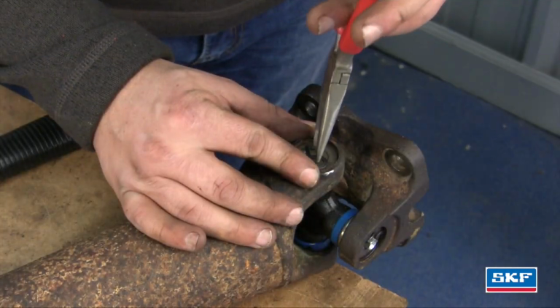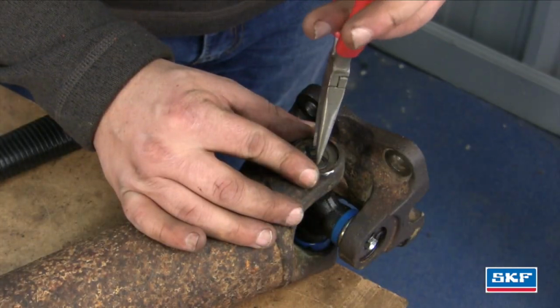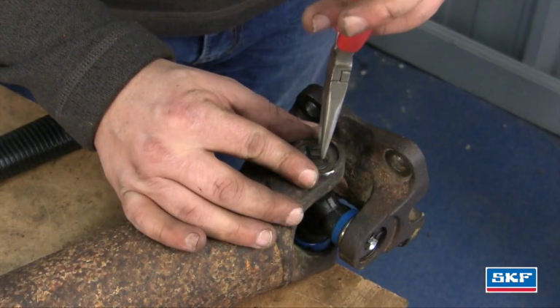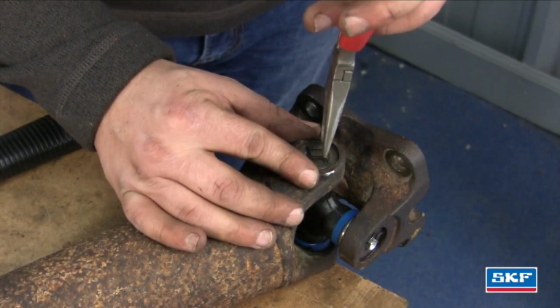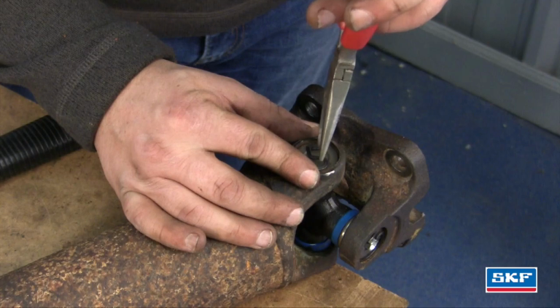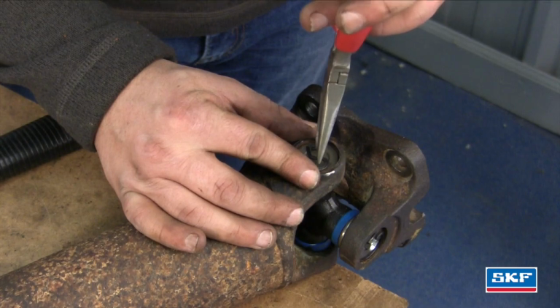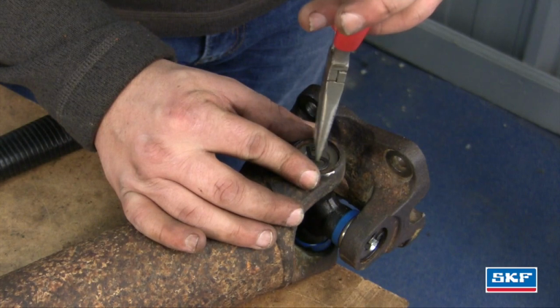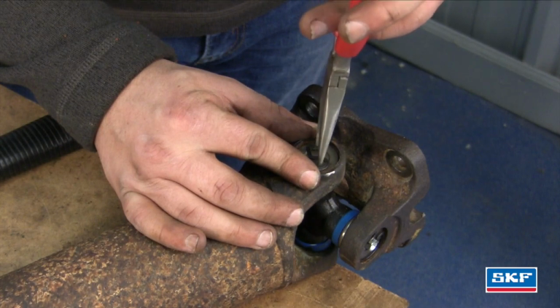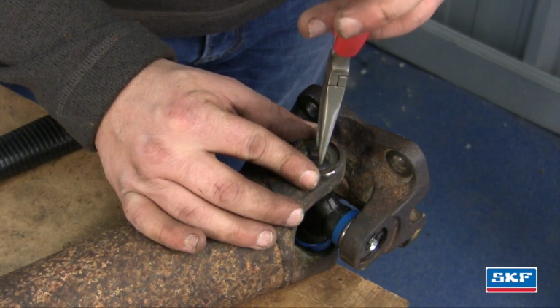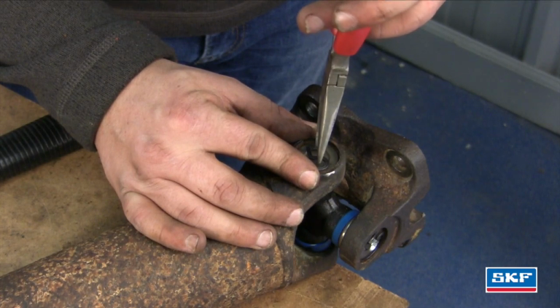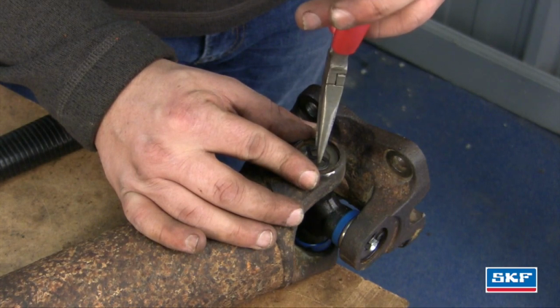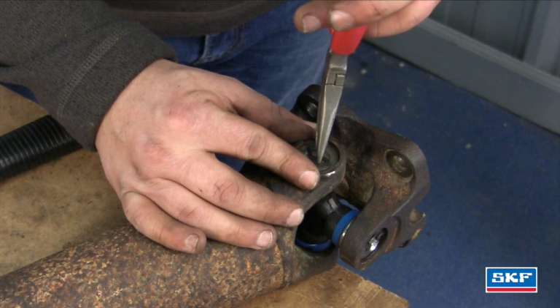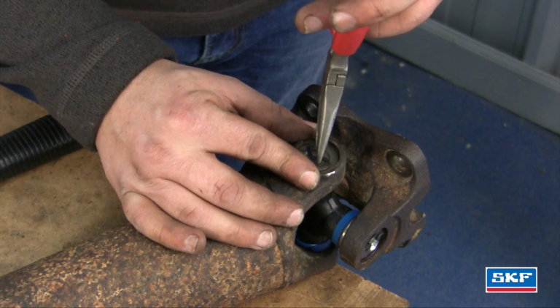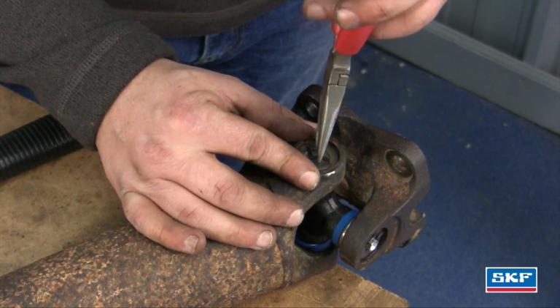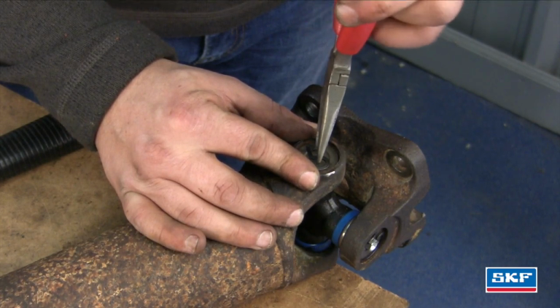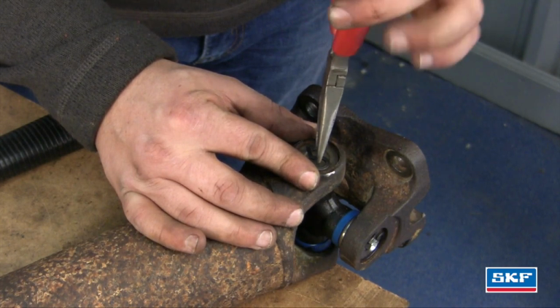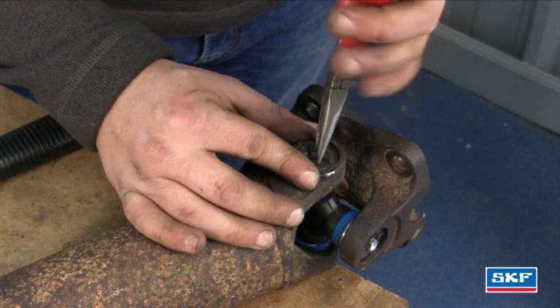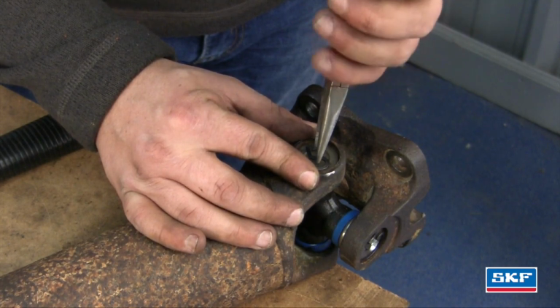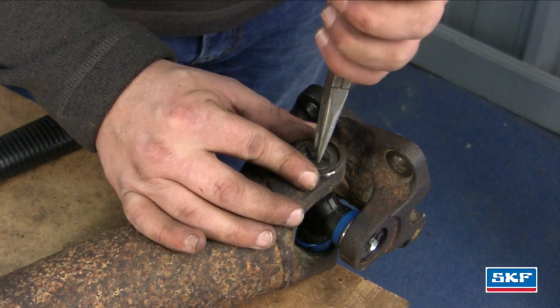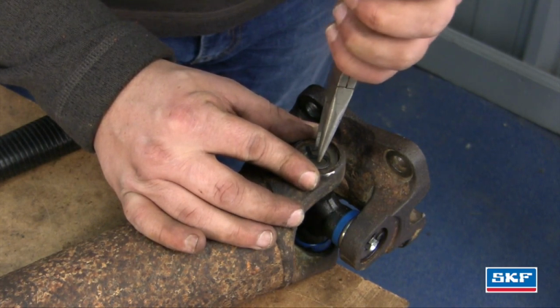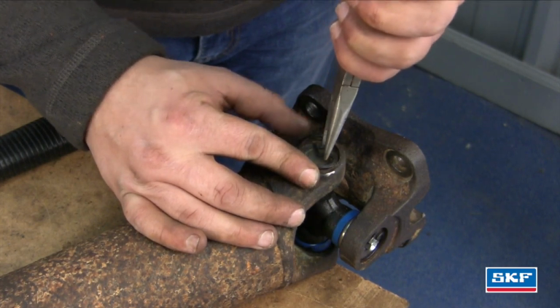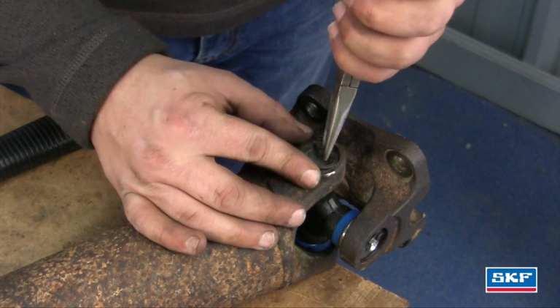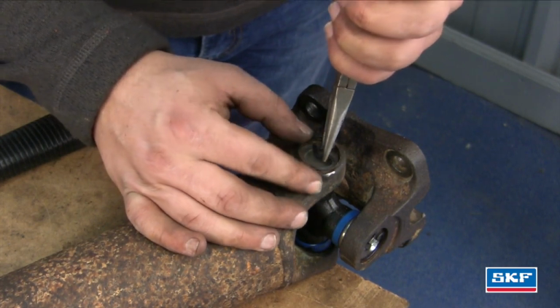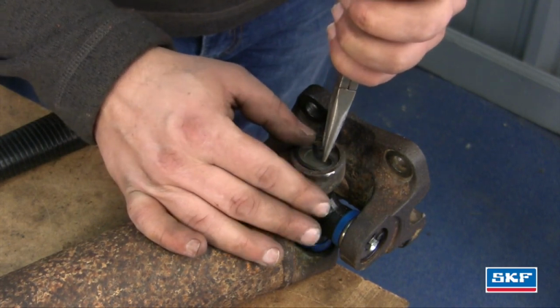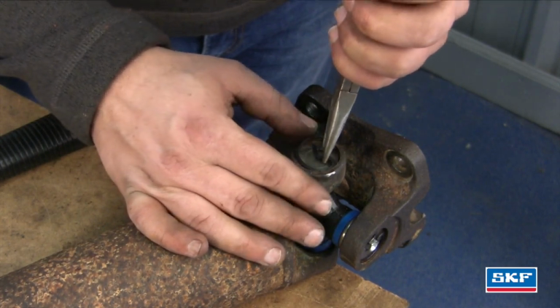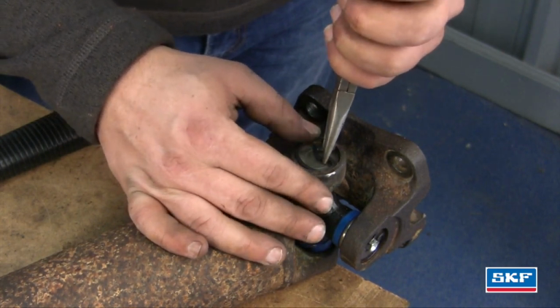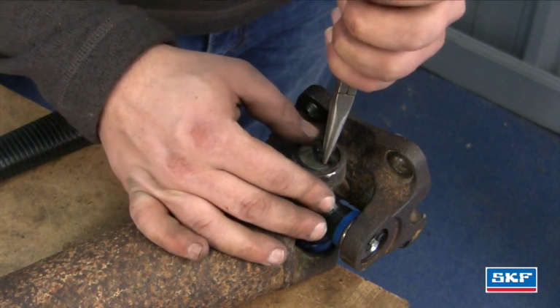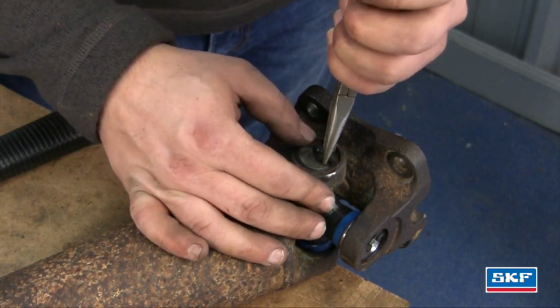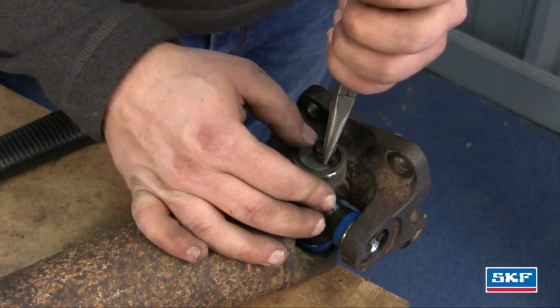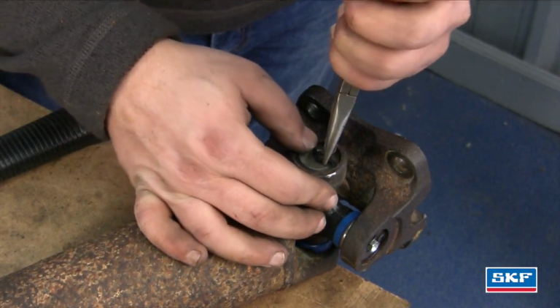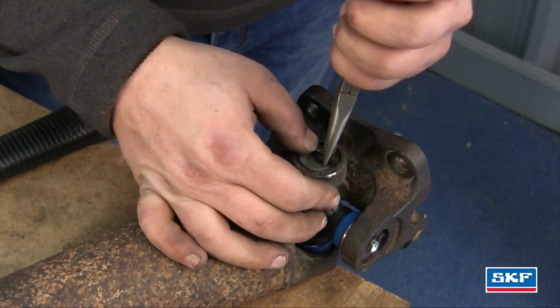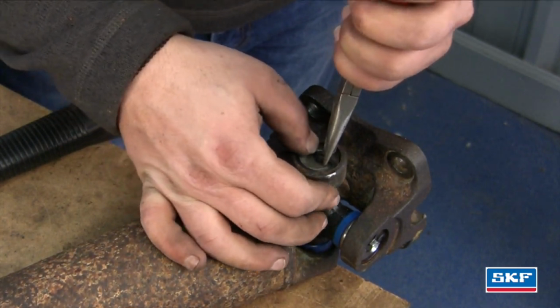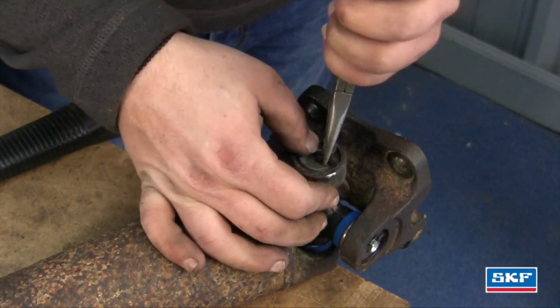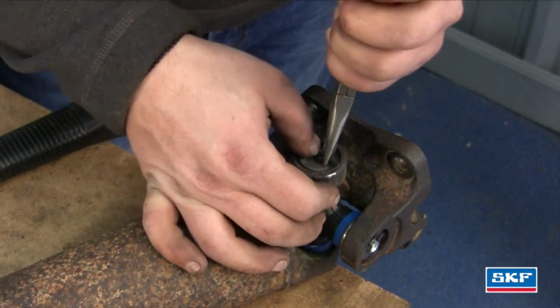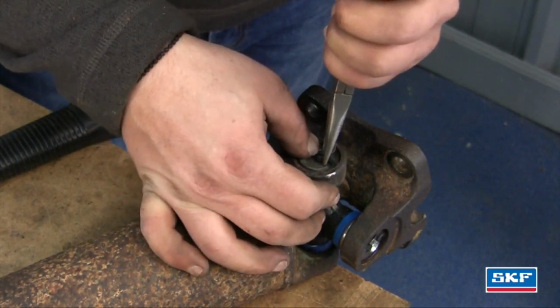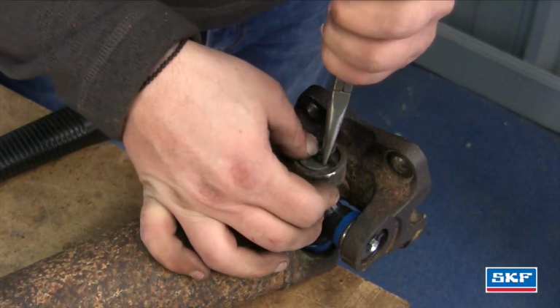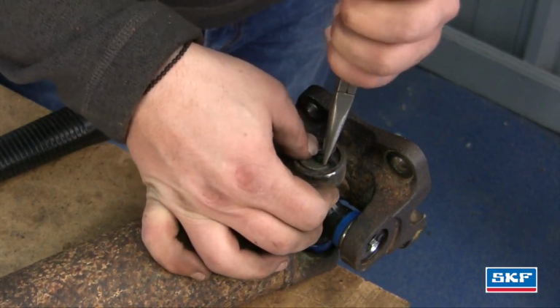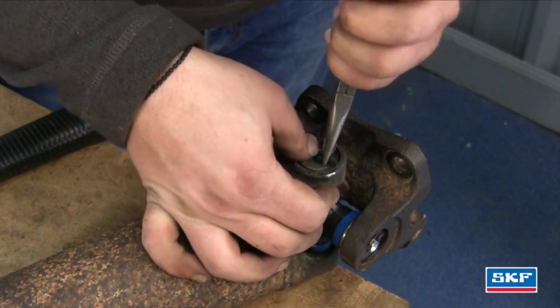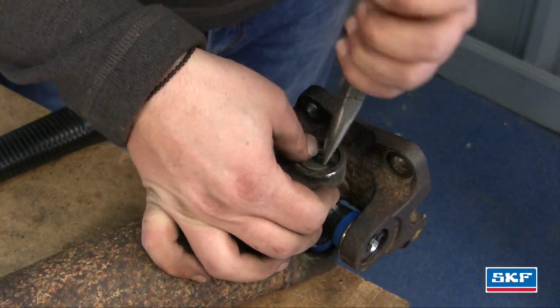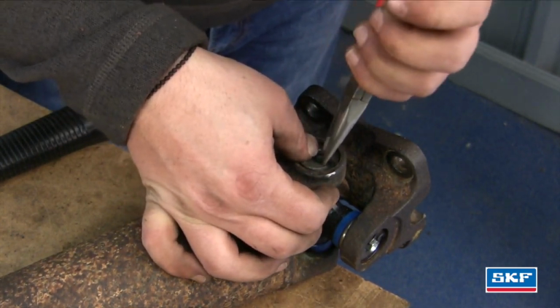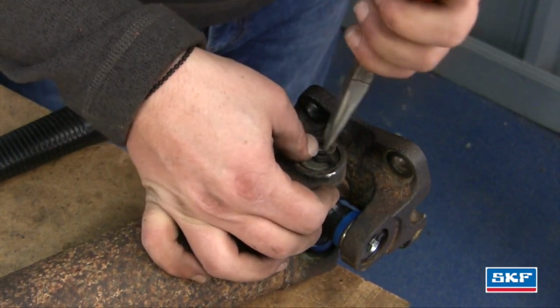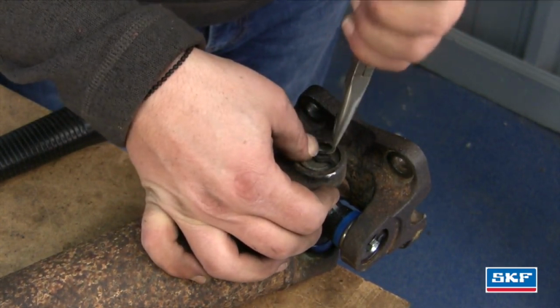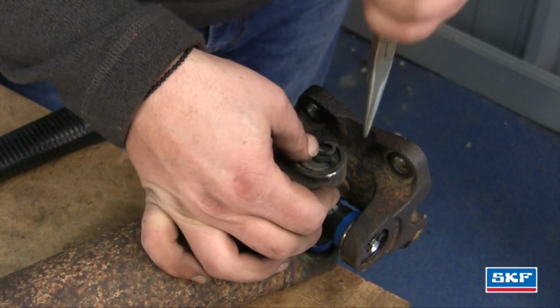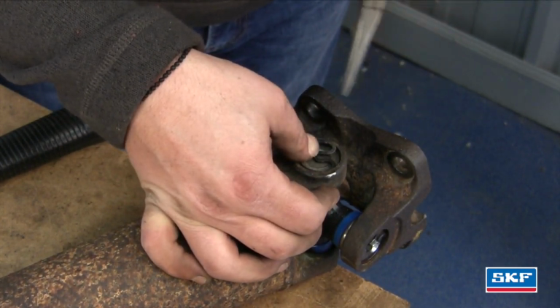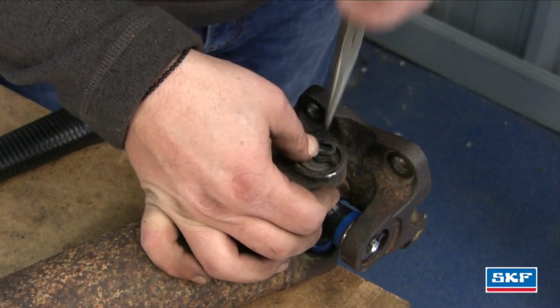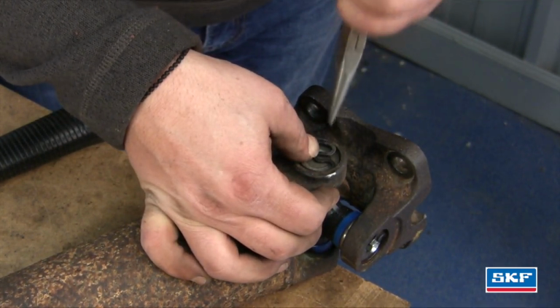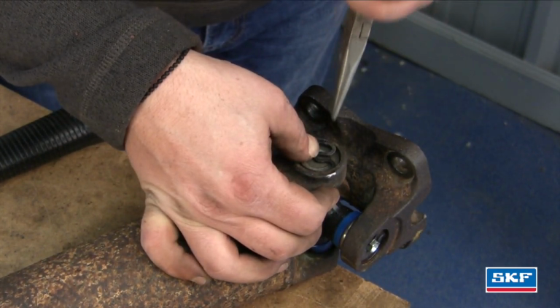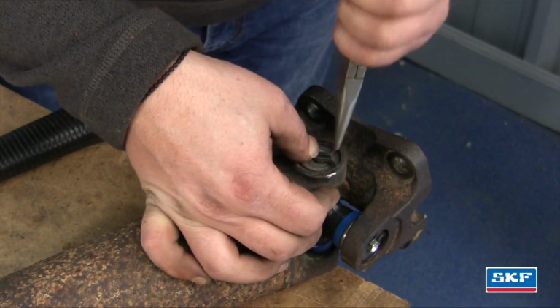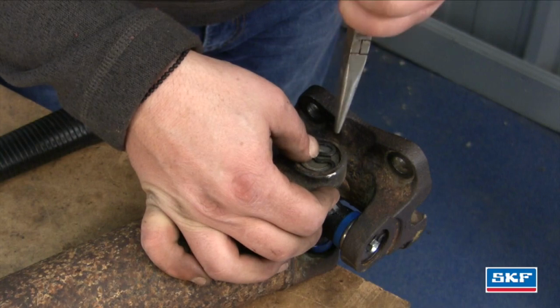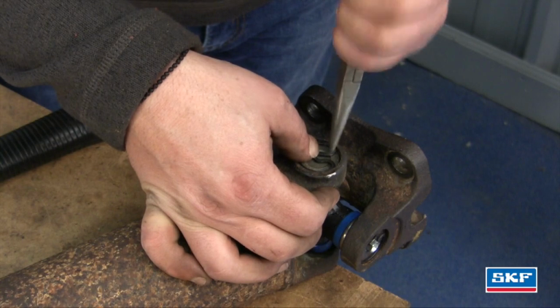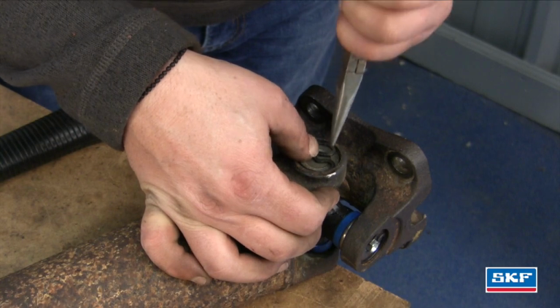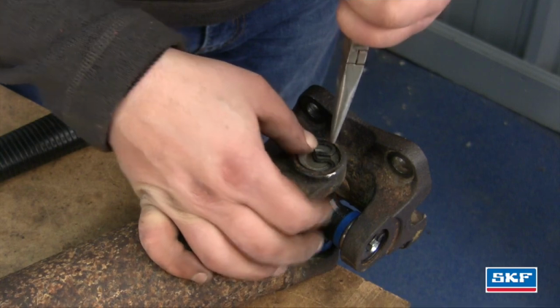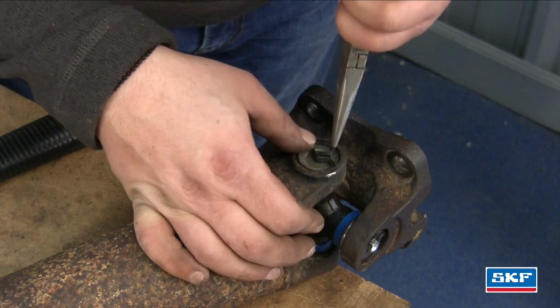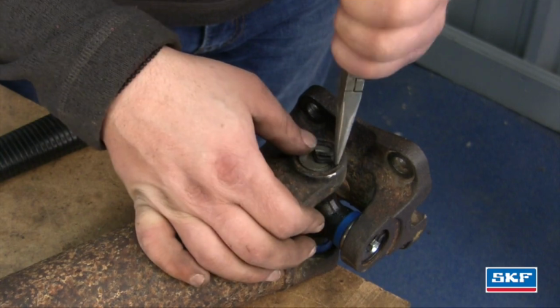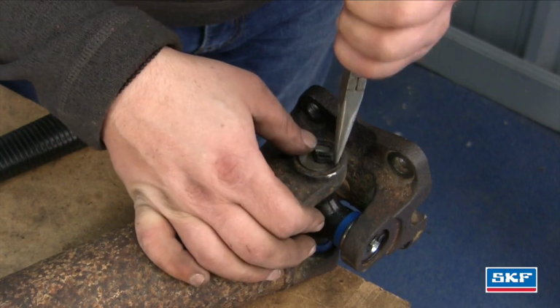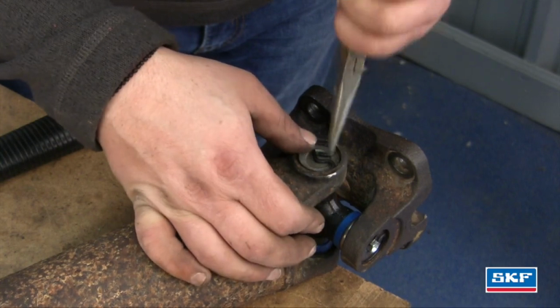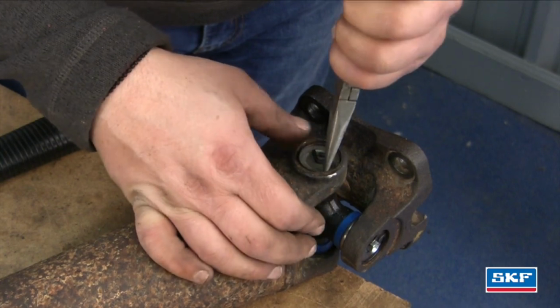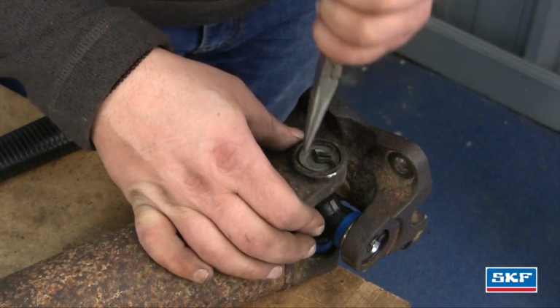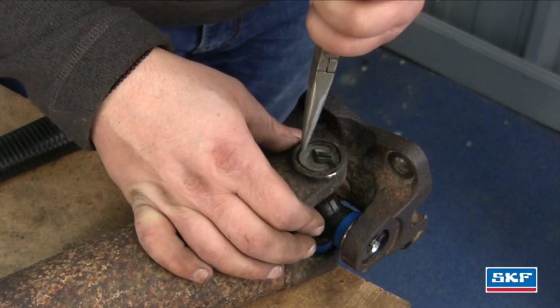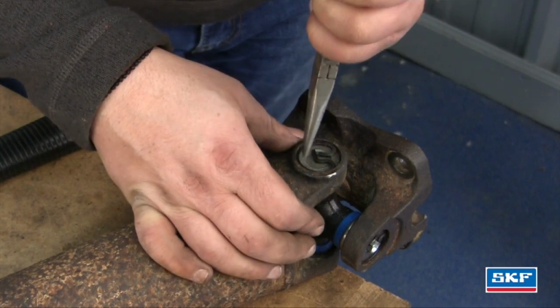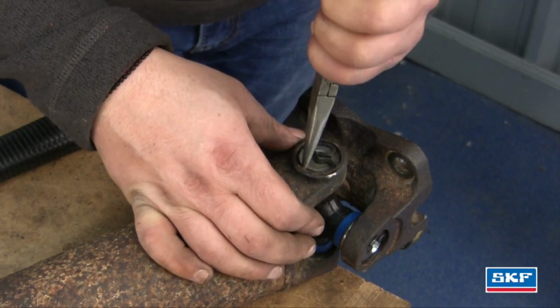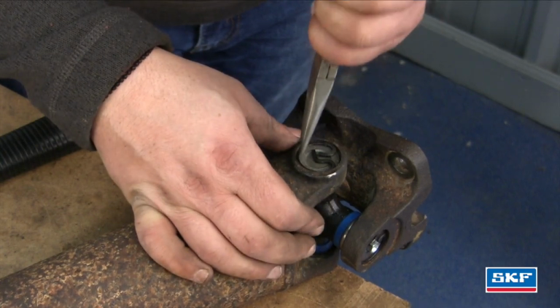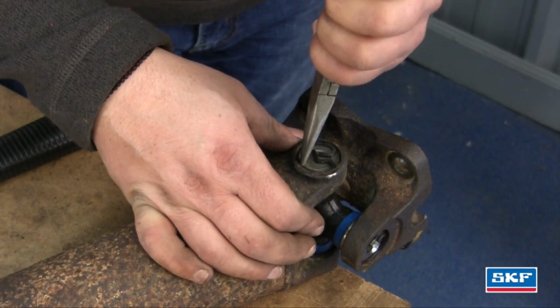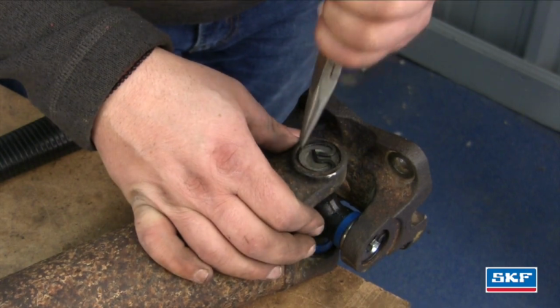Now that we have the U-joint all pressed in, we're going to install our clips. This is an outside lock style clip.